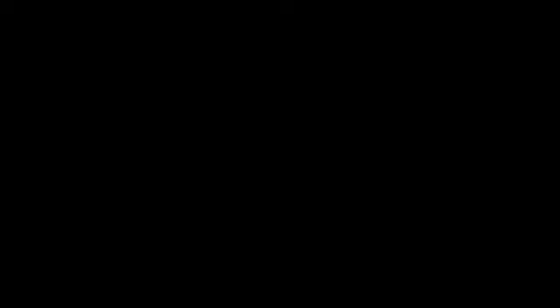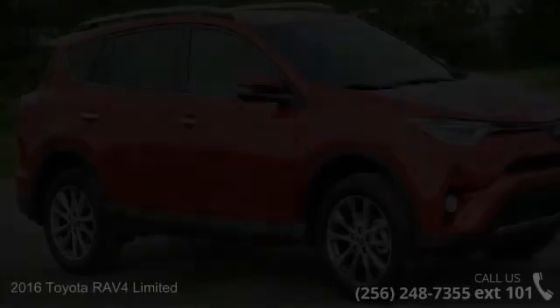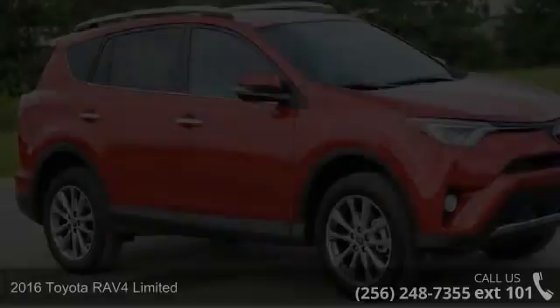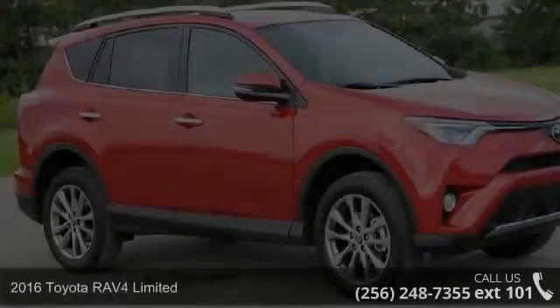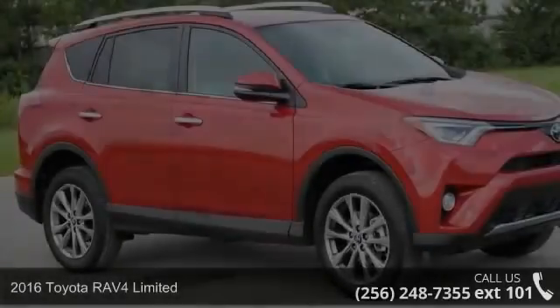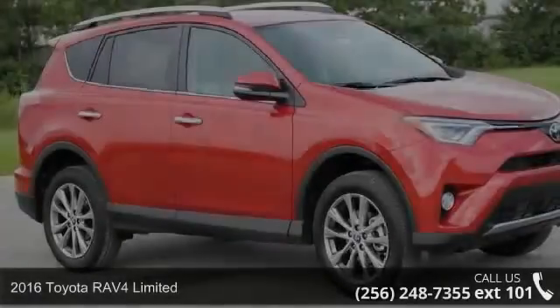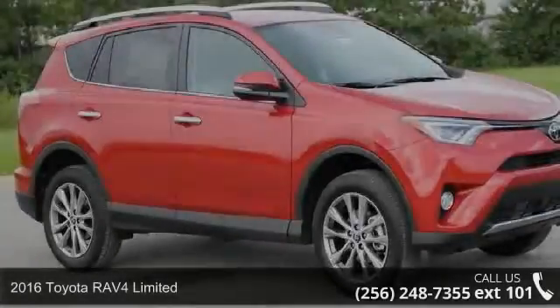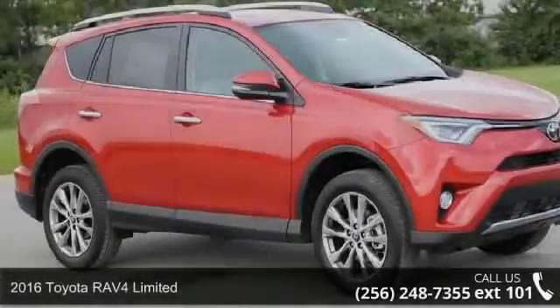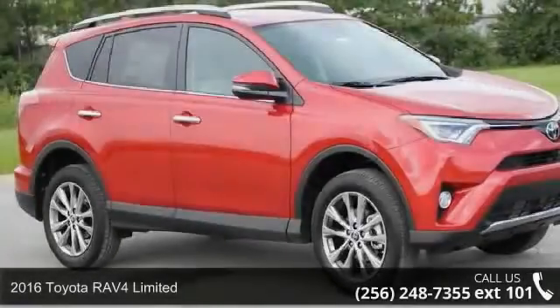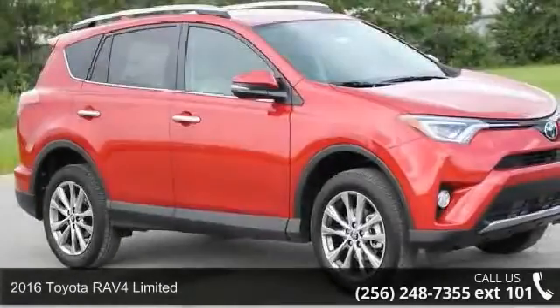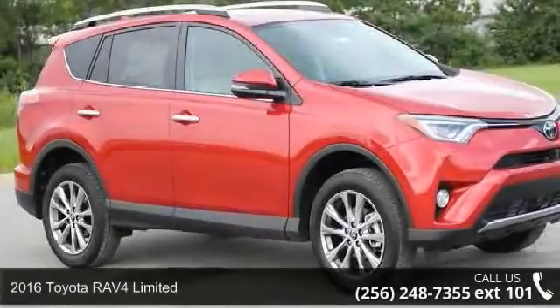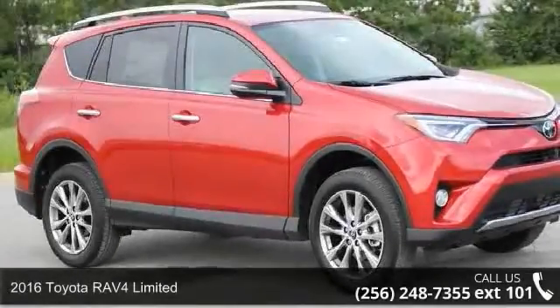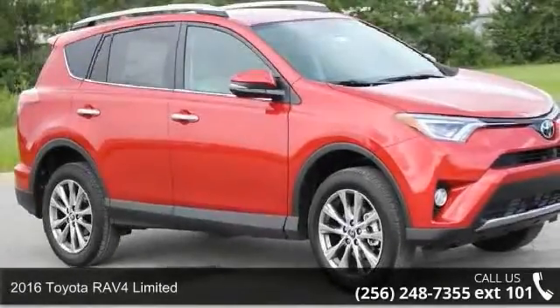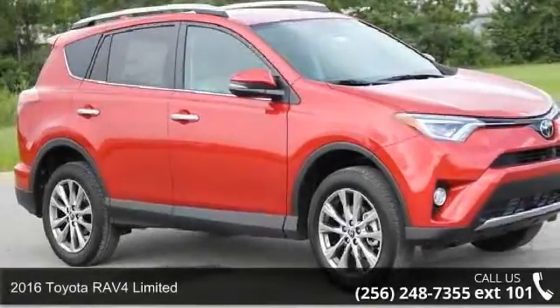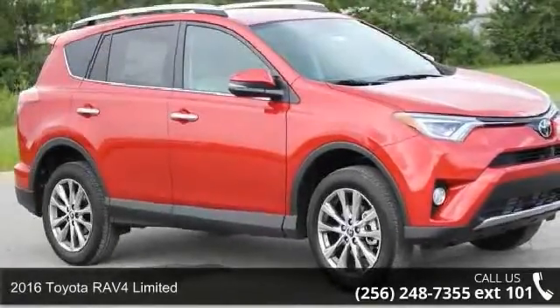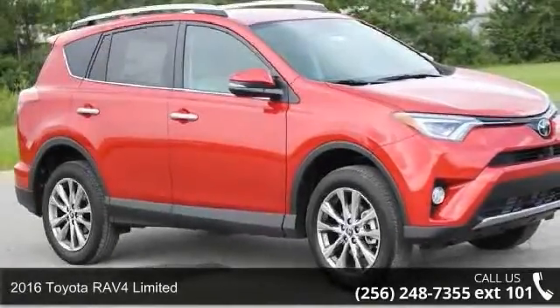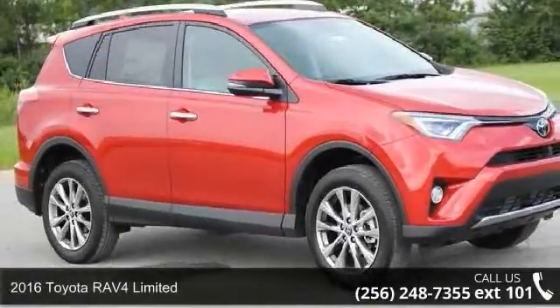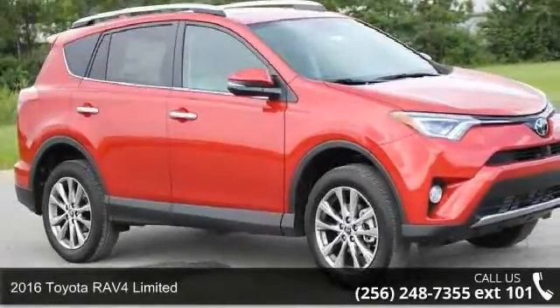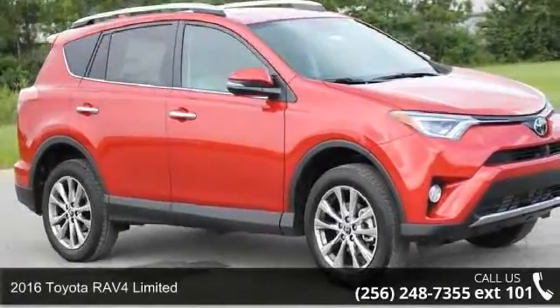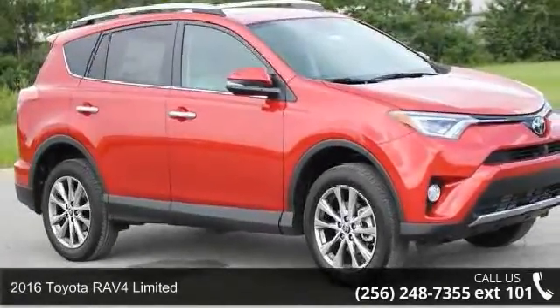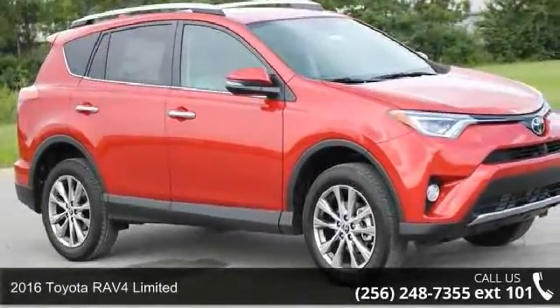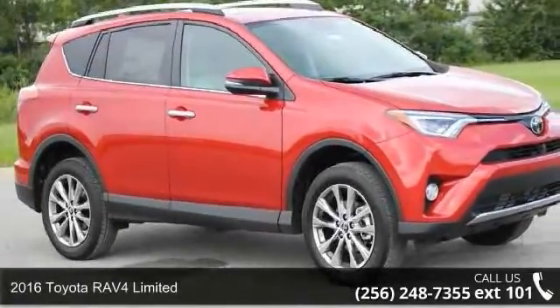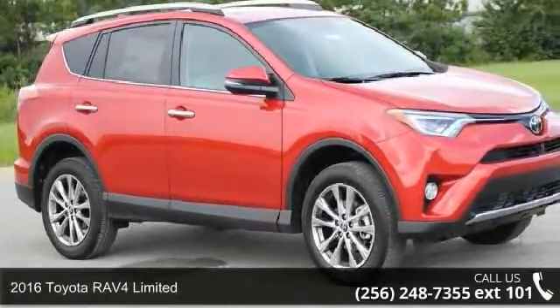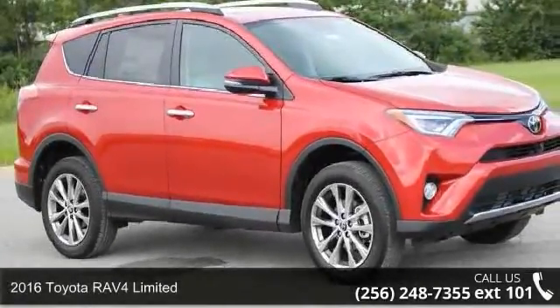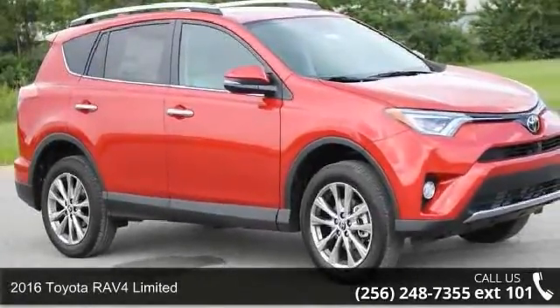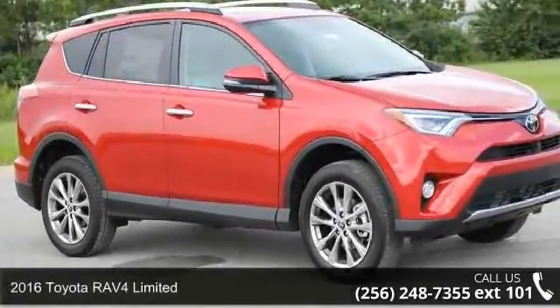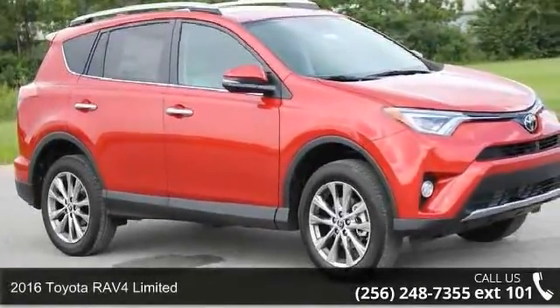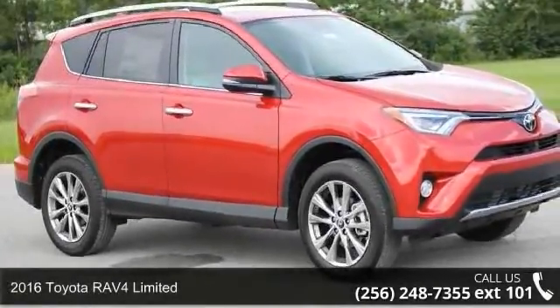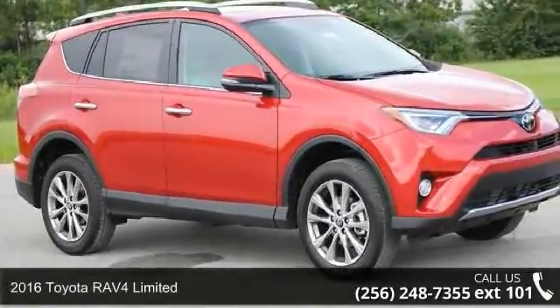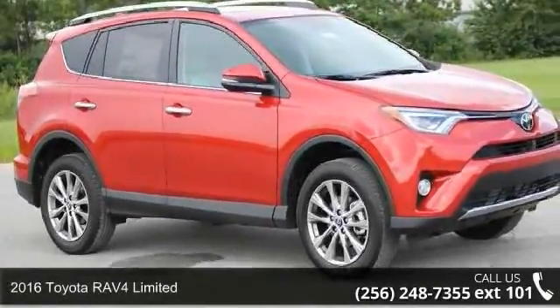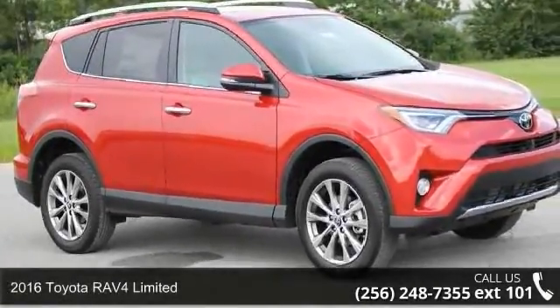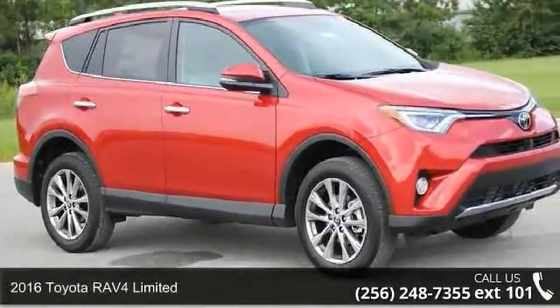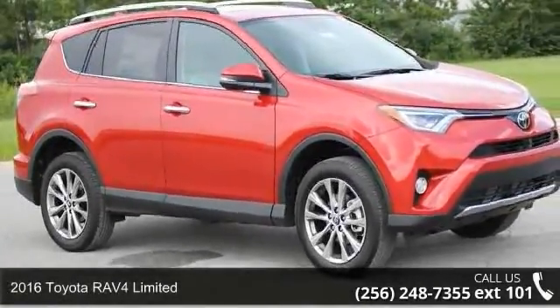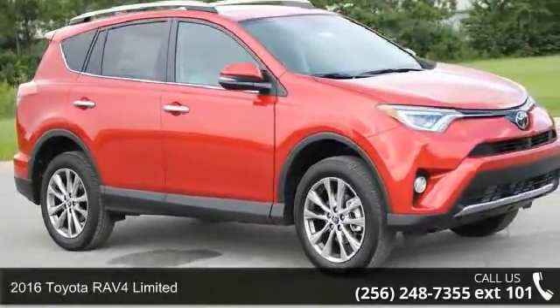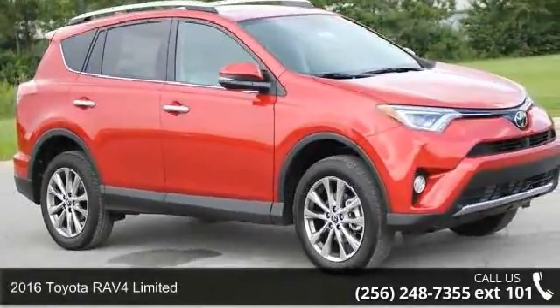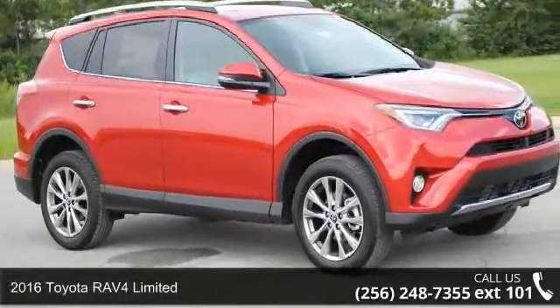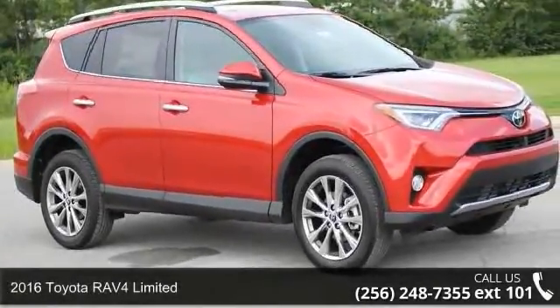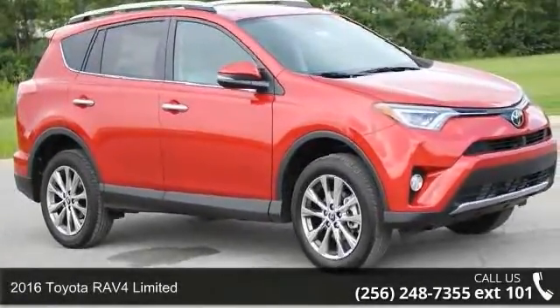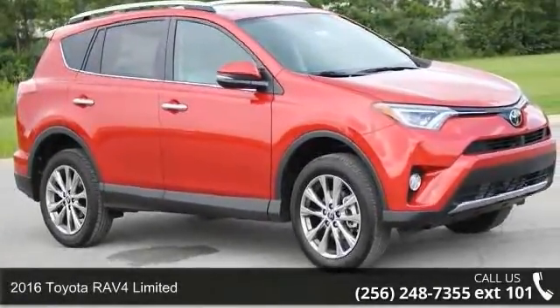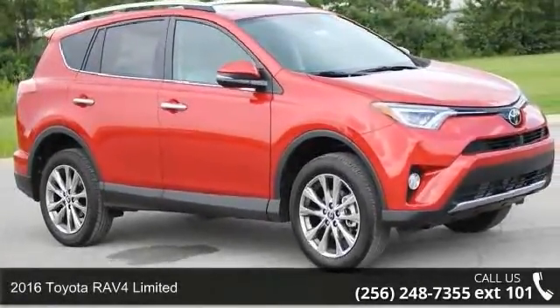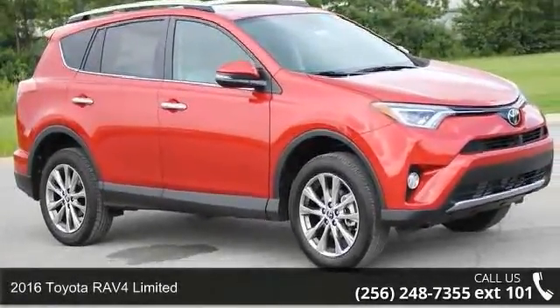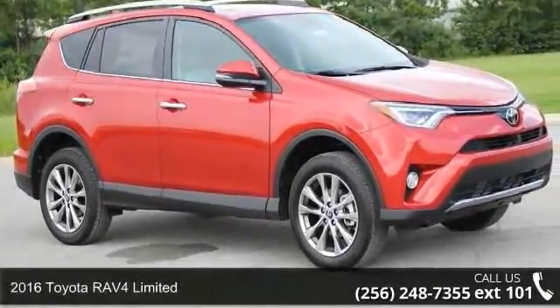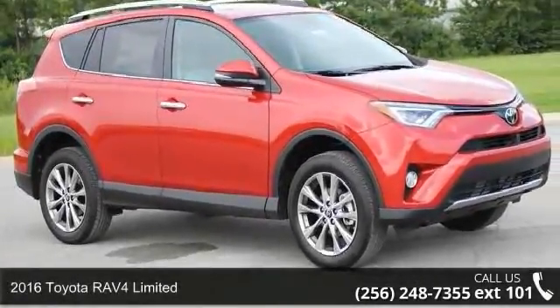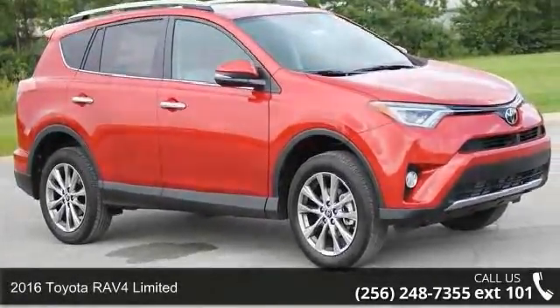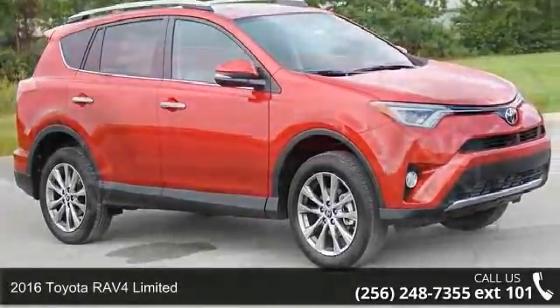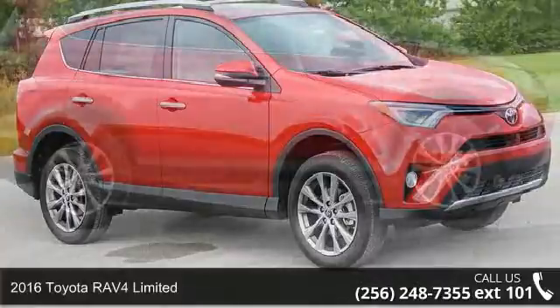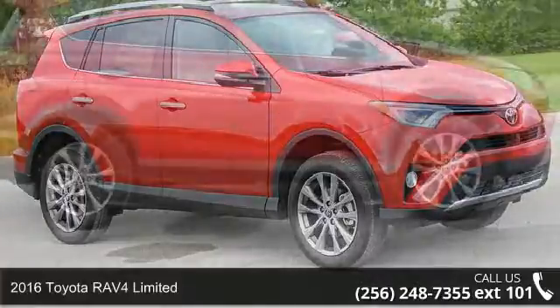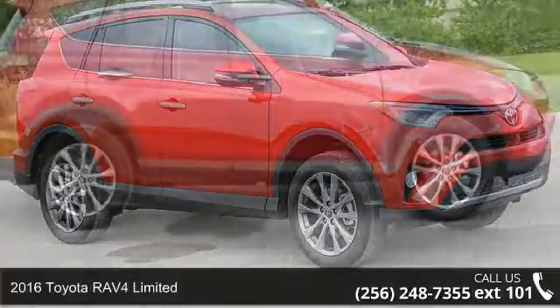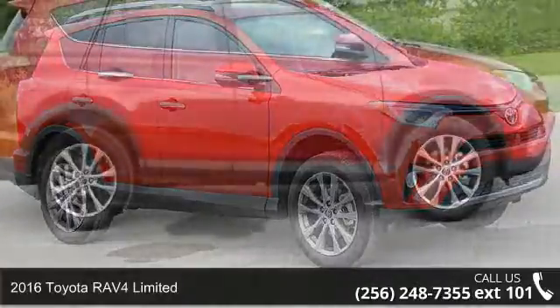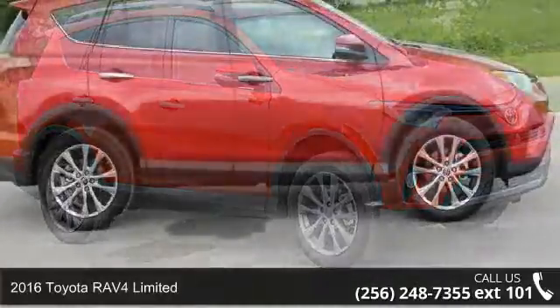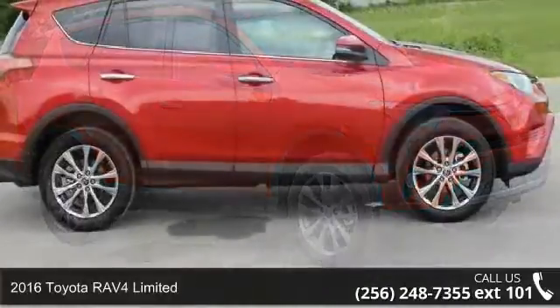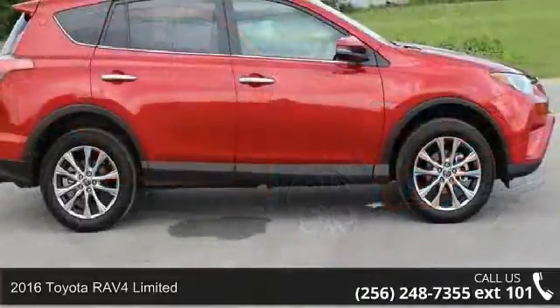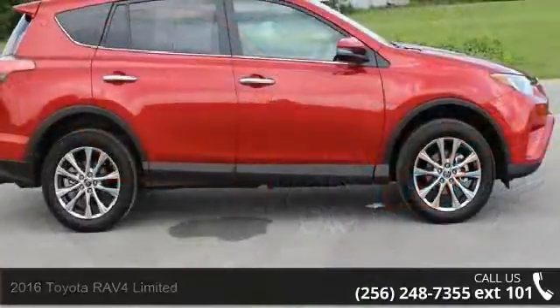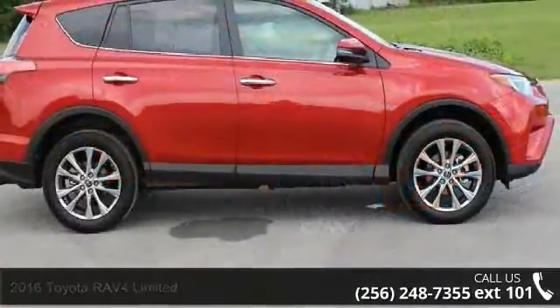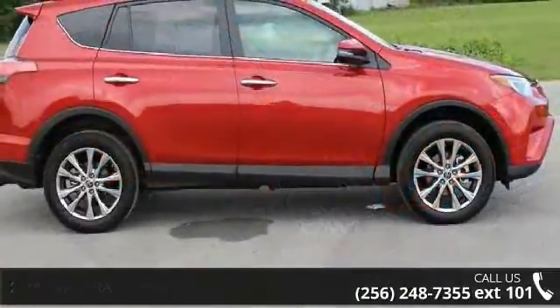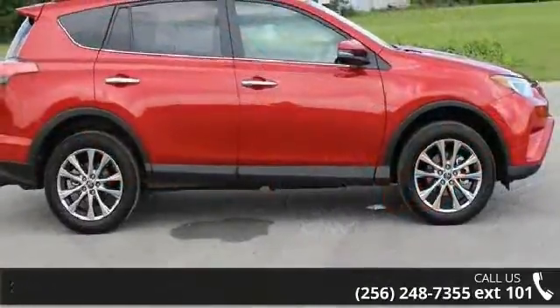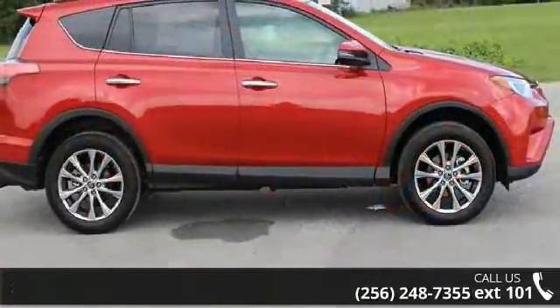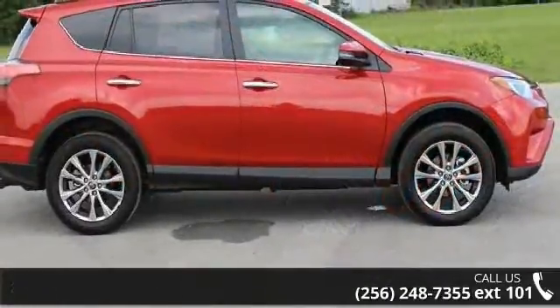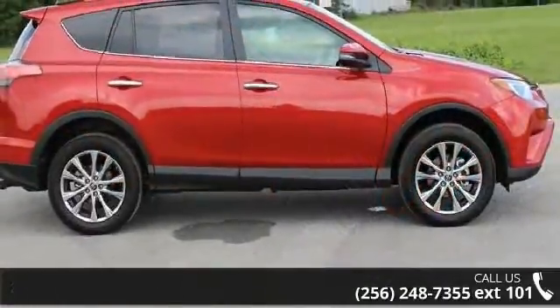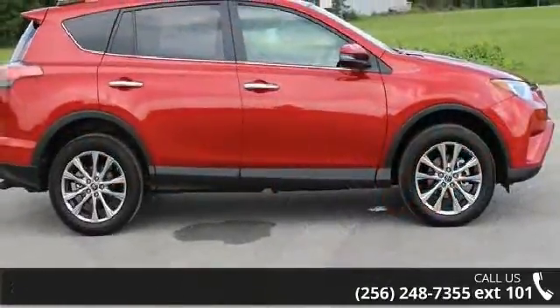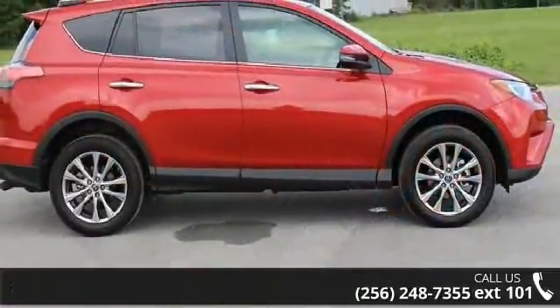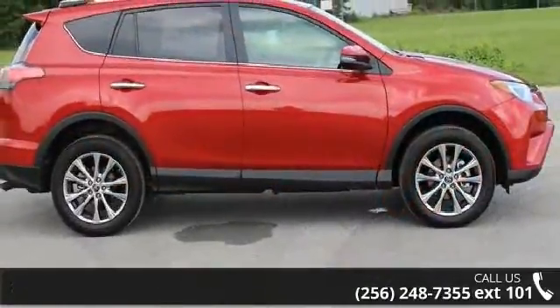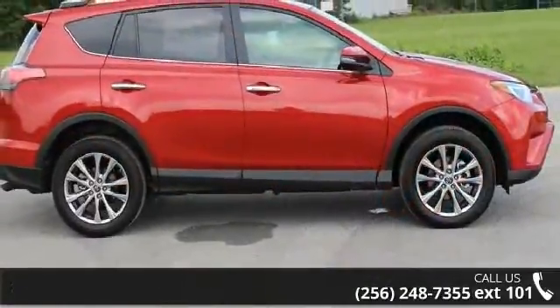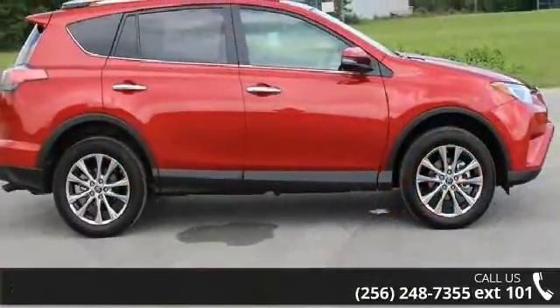Check out this 2016 Toyota RAV4 Limited. If you are looking for a first-rate auto, this one could be yours today.